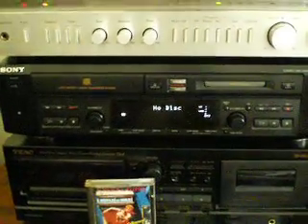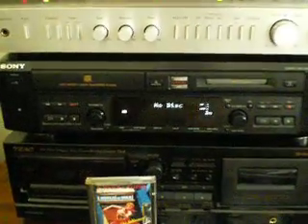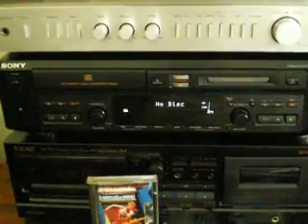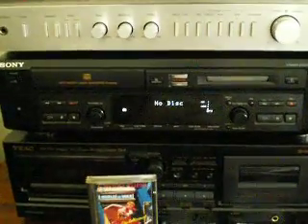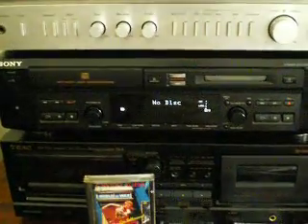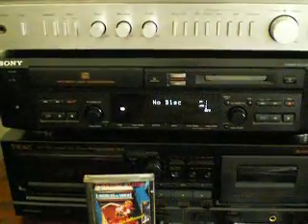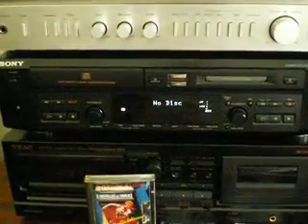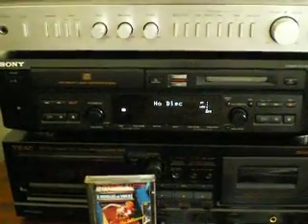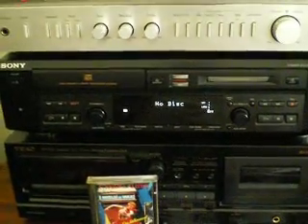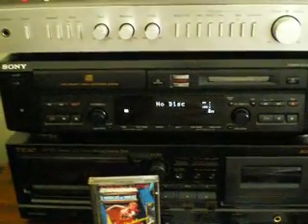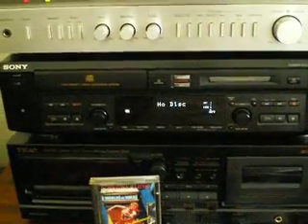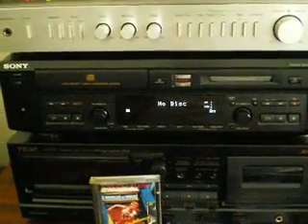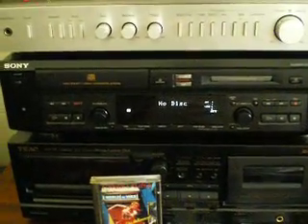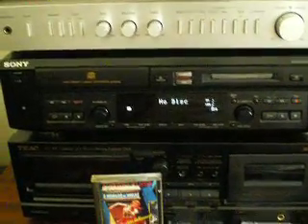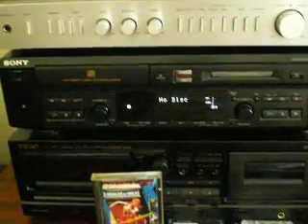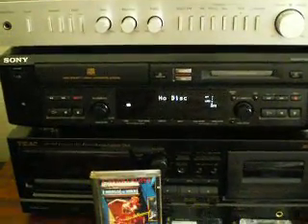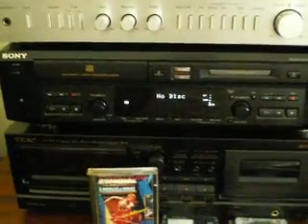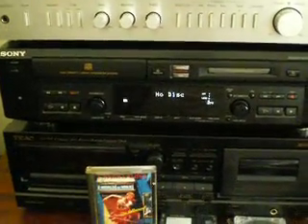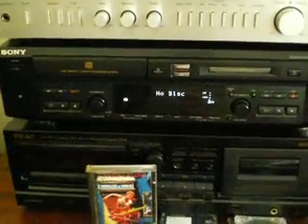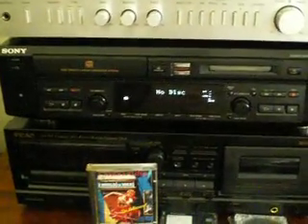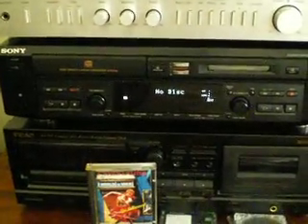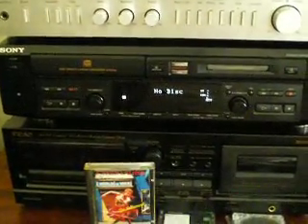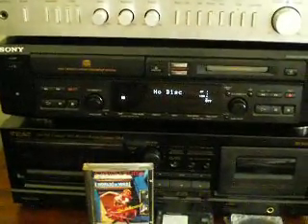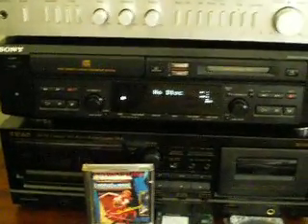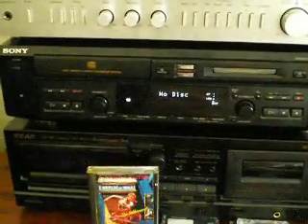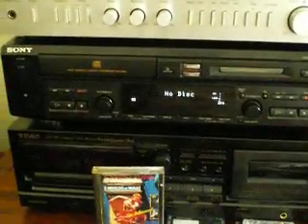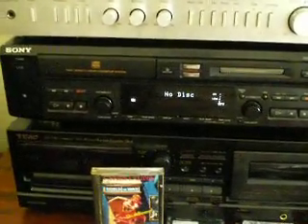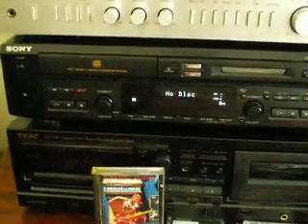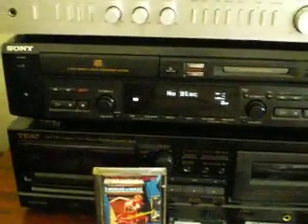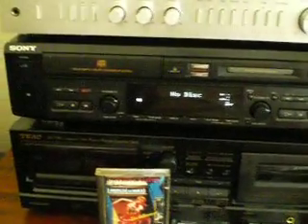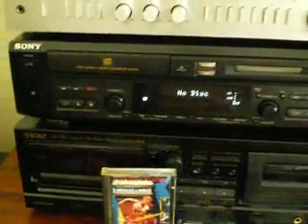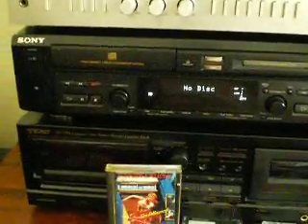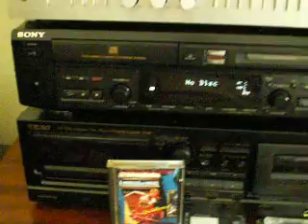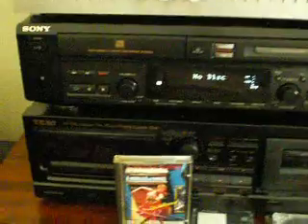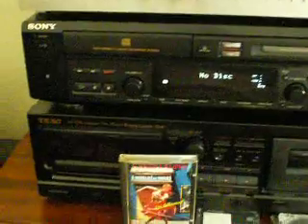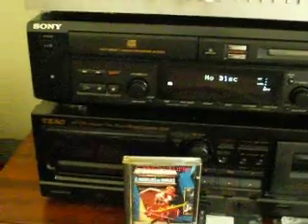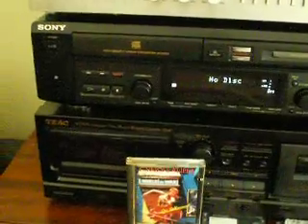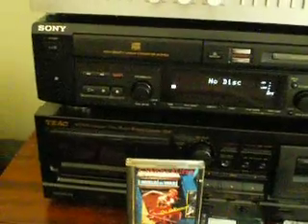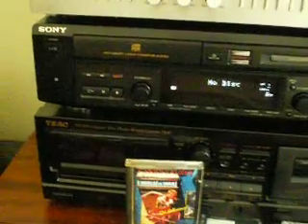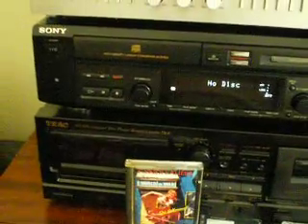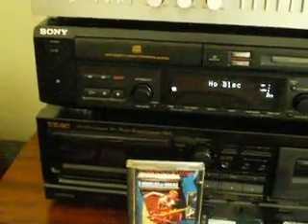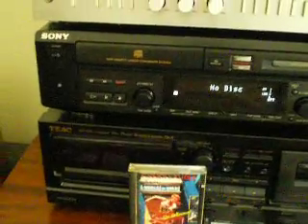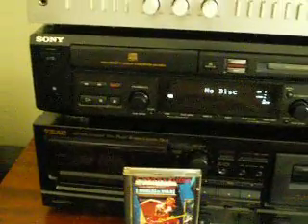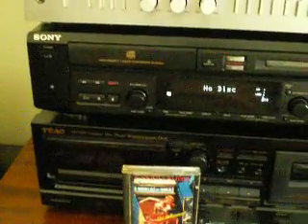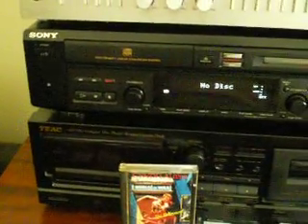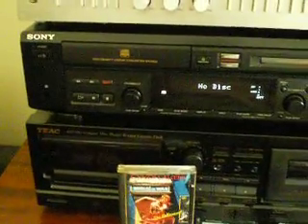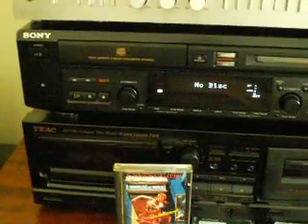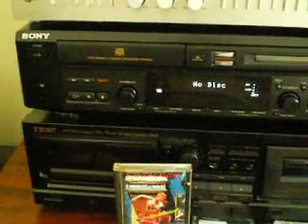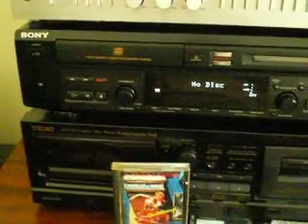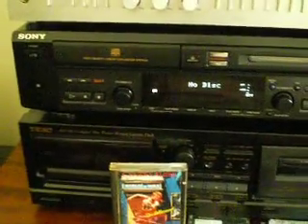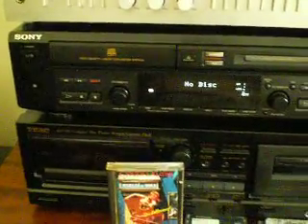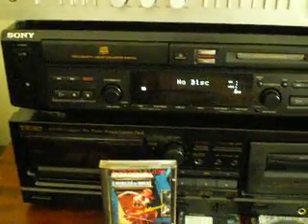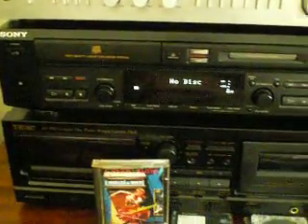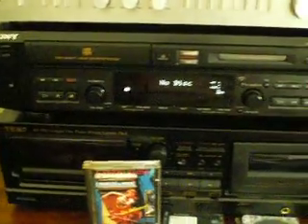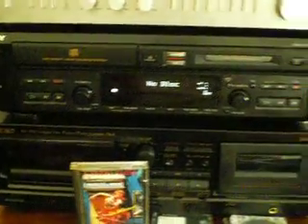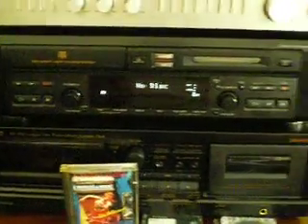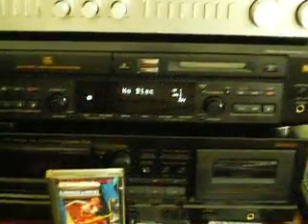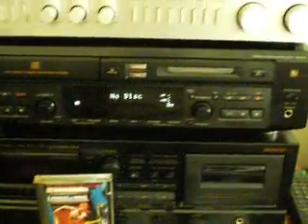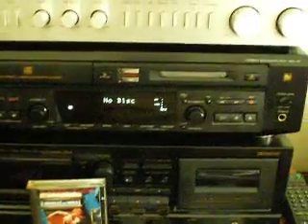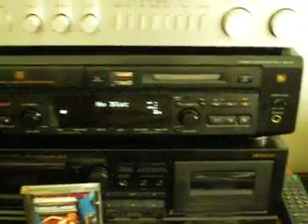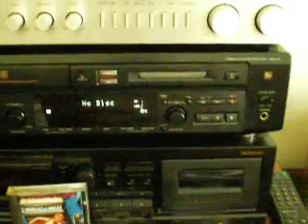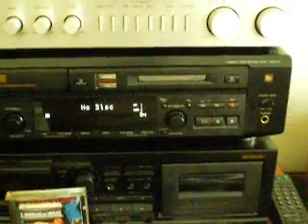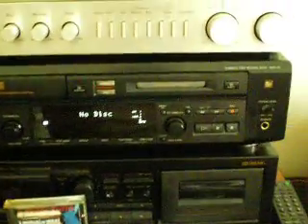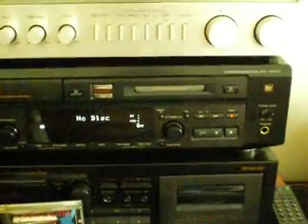Greetings, YouTube. It's JCBadEditPro with another video about audio, and today we're going to talk about this really cool machine here.